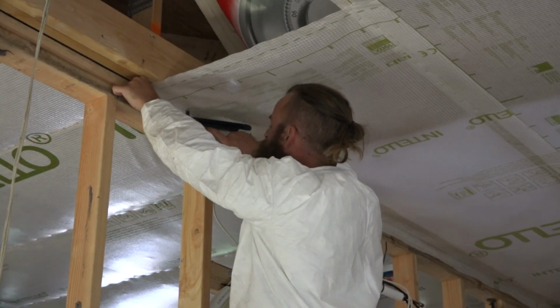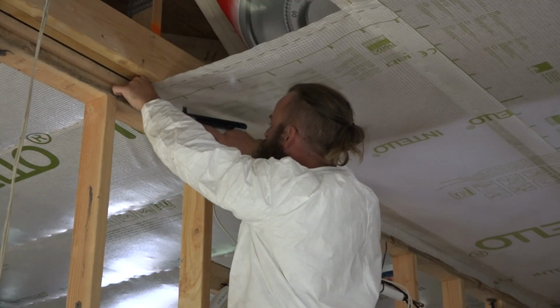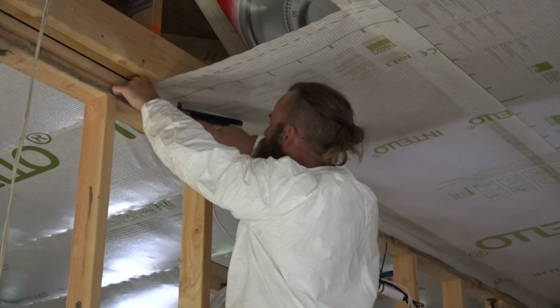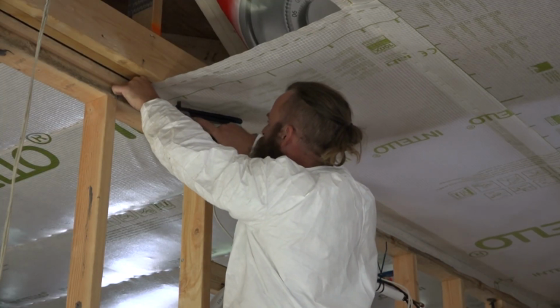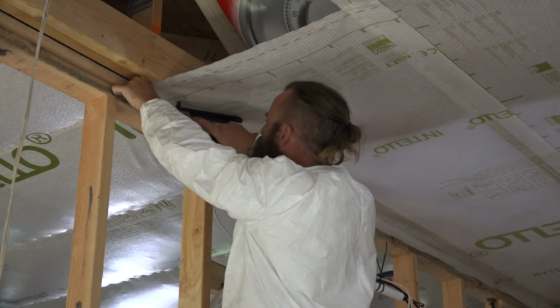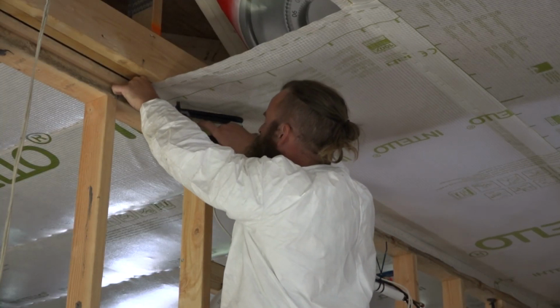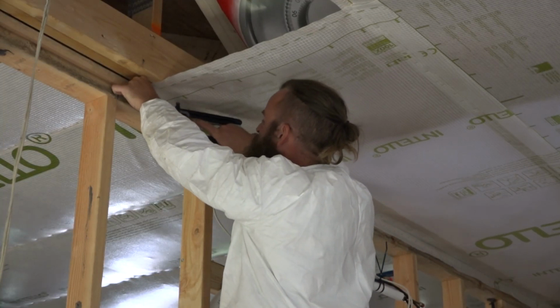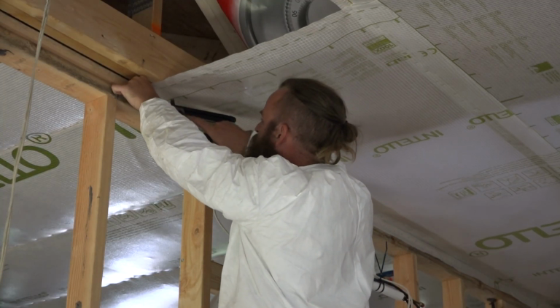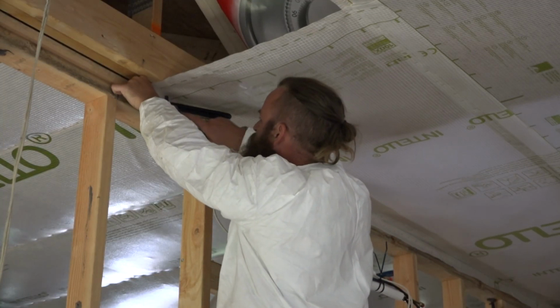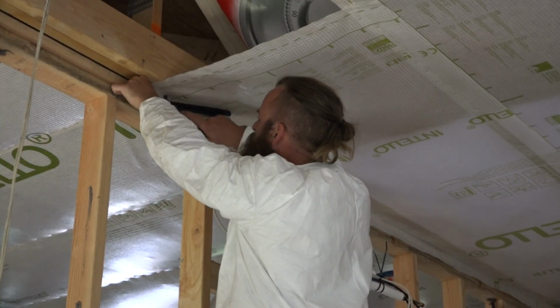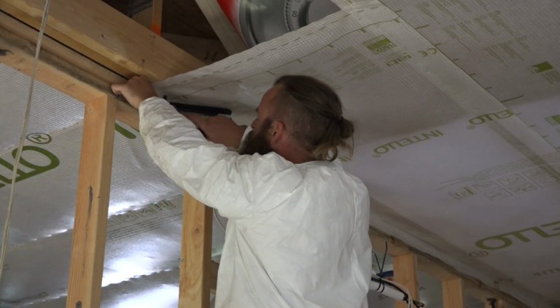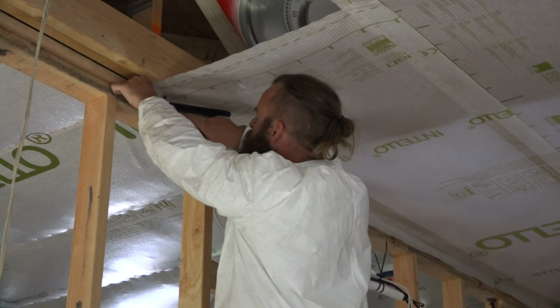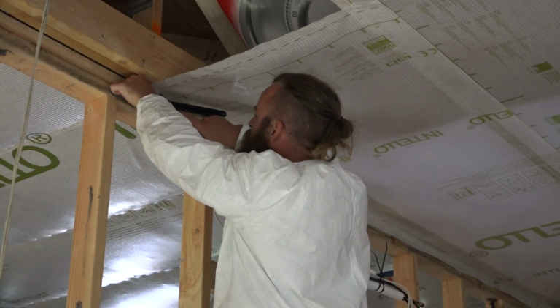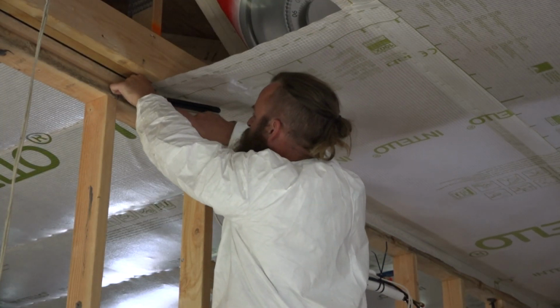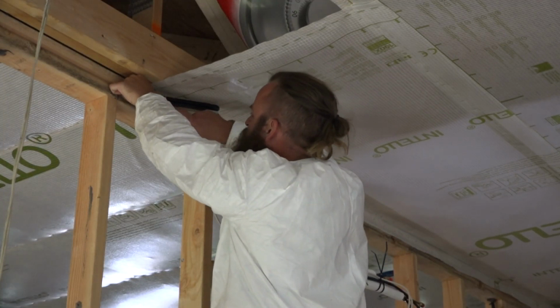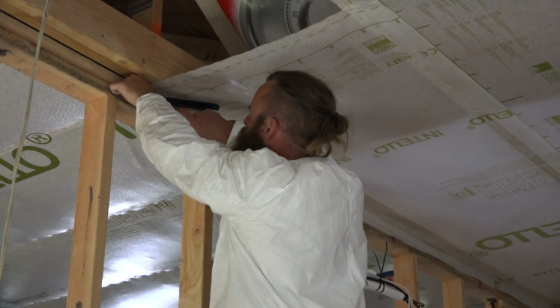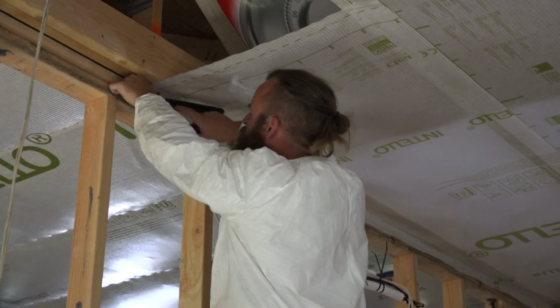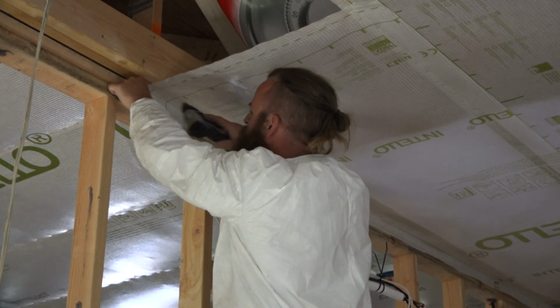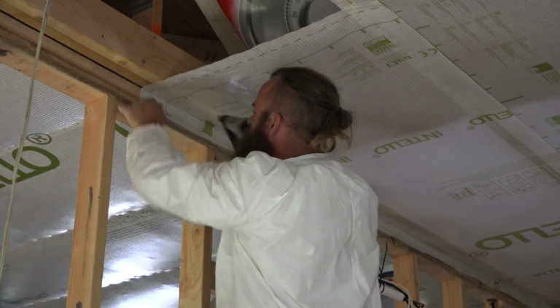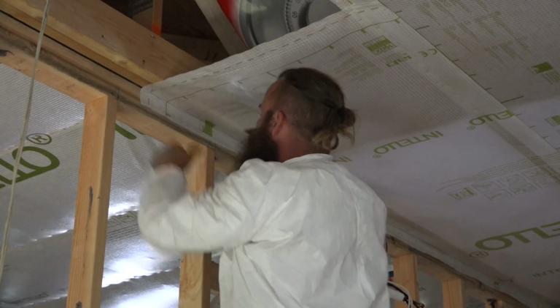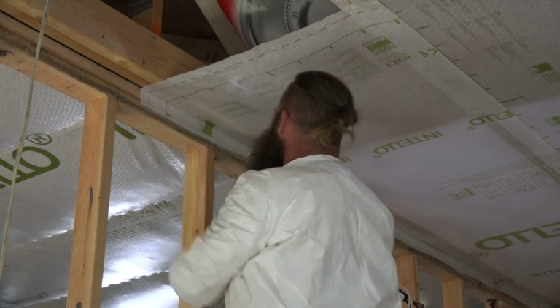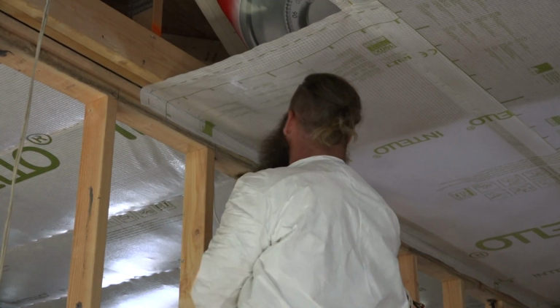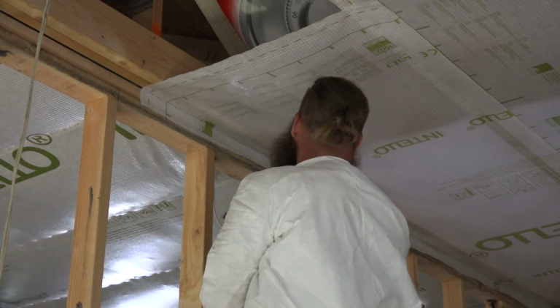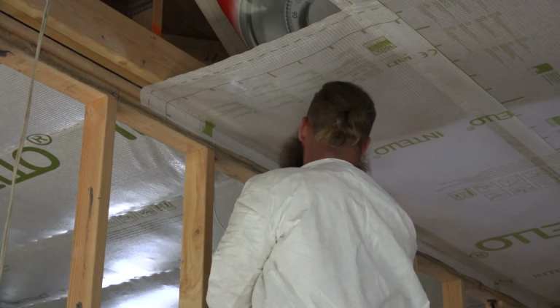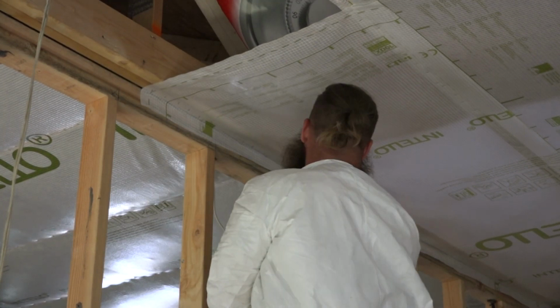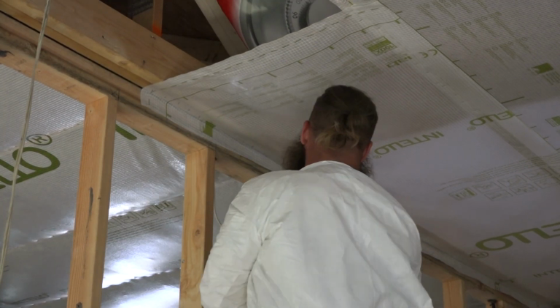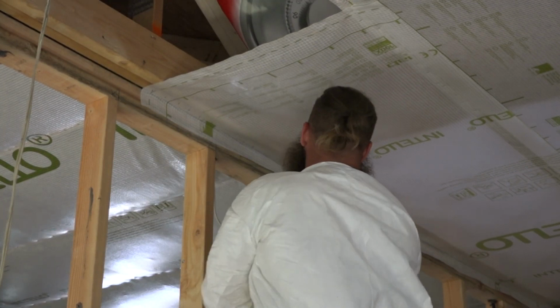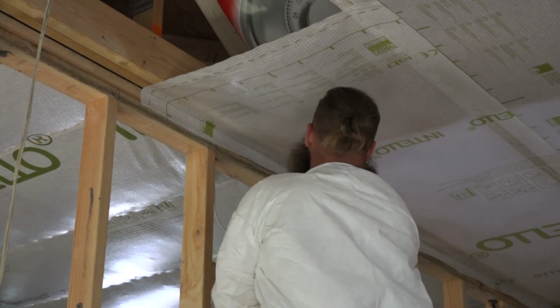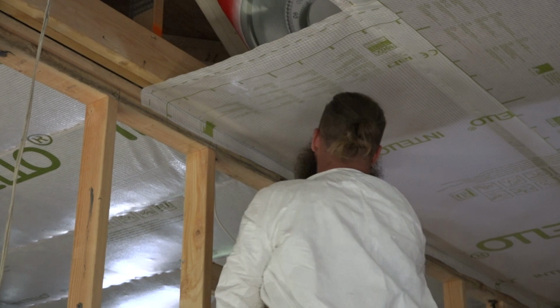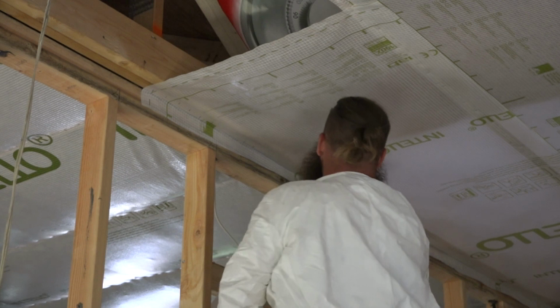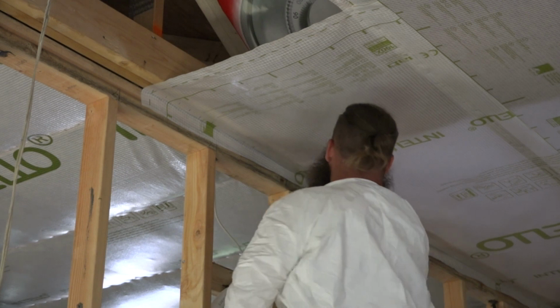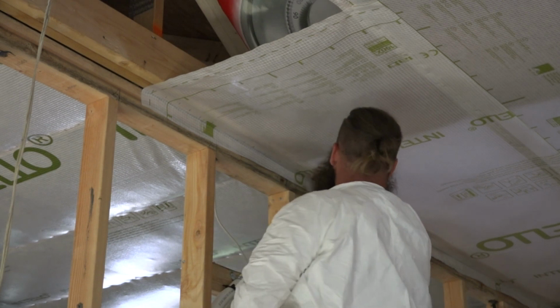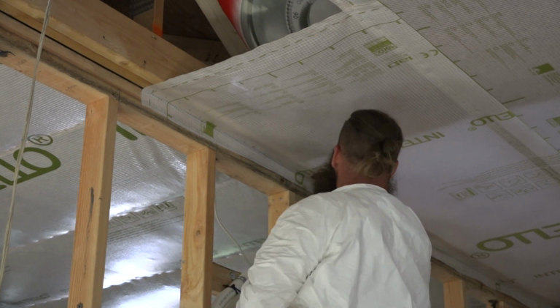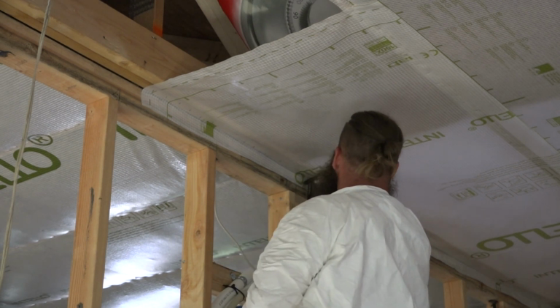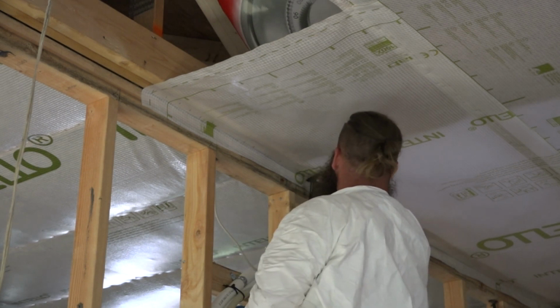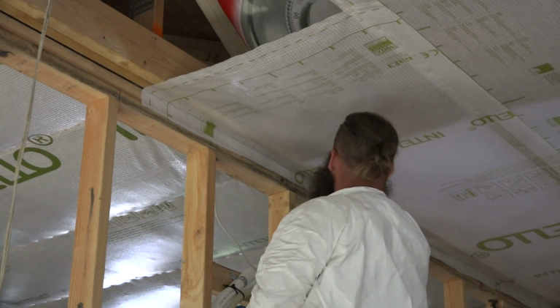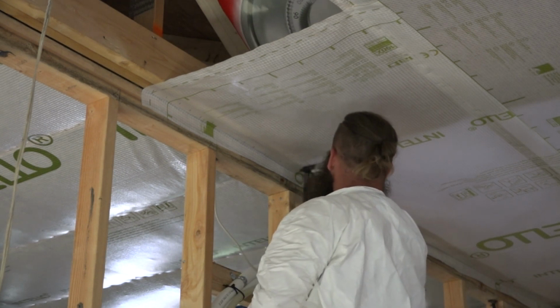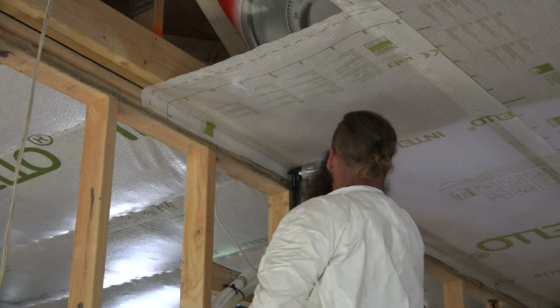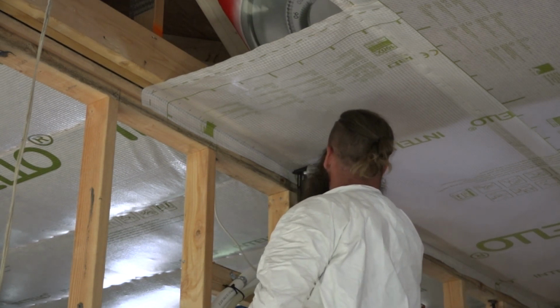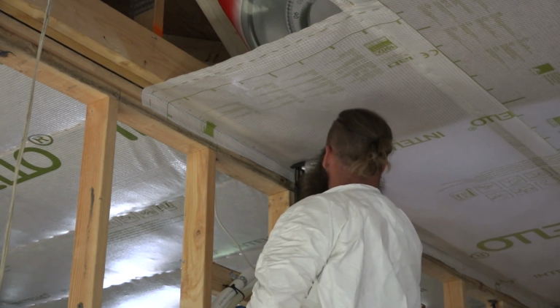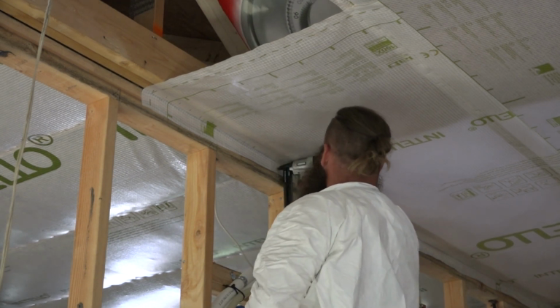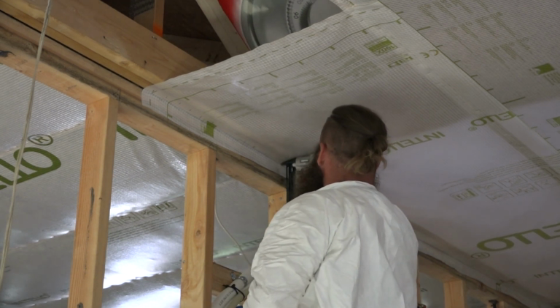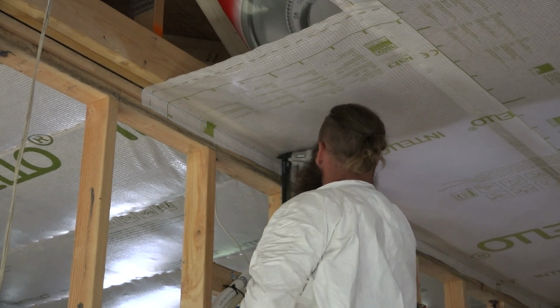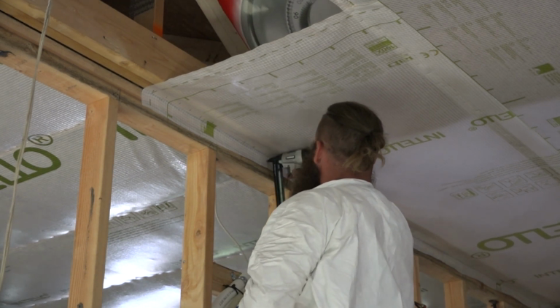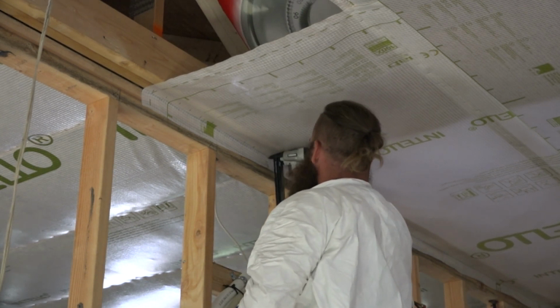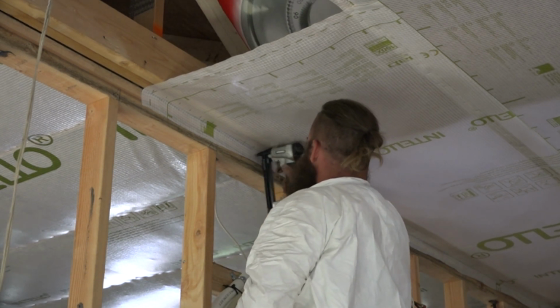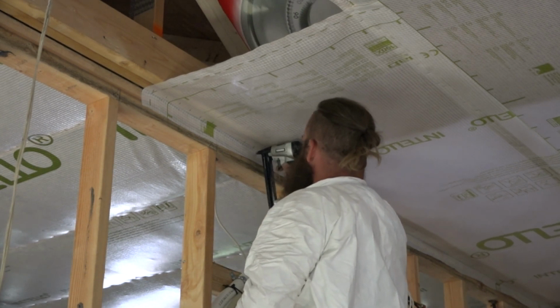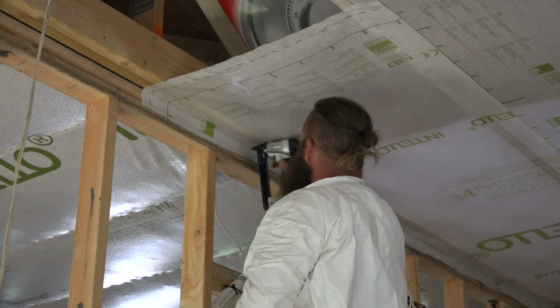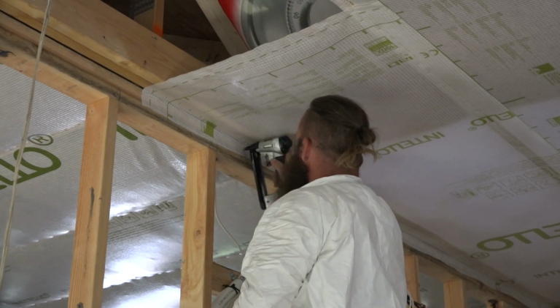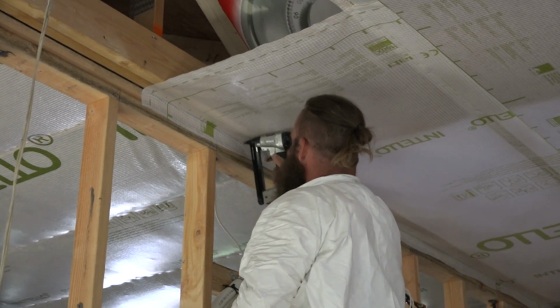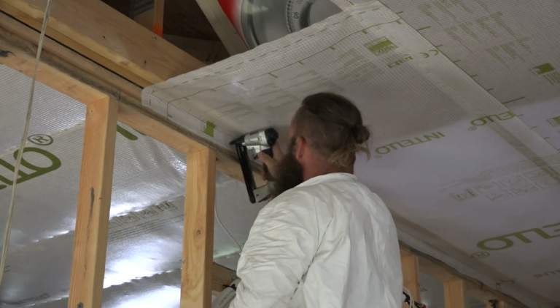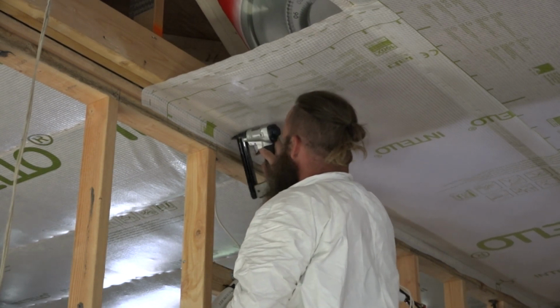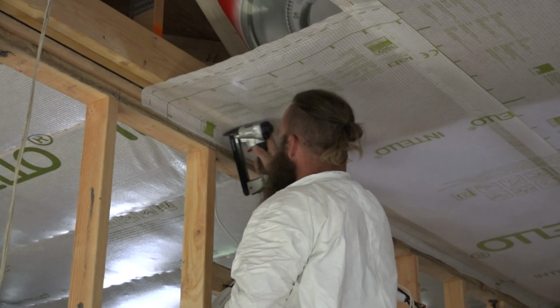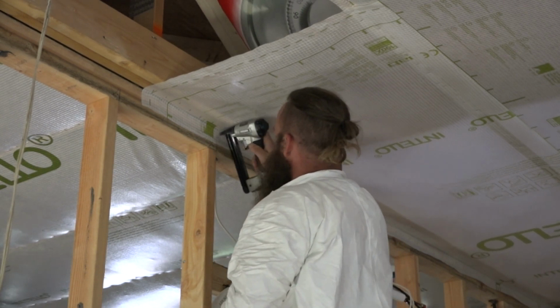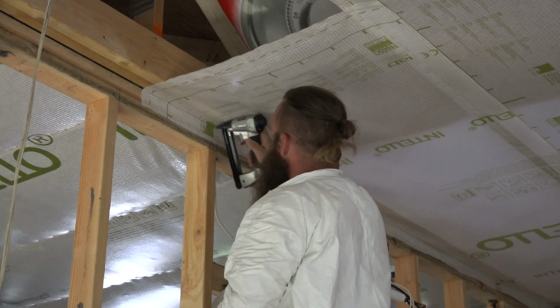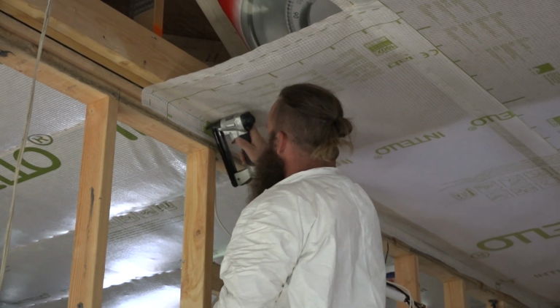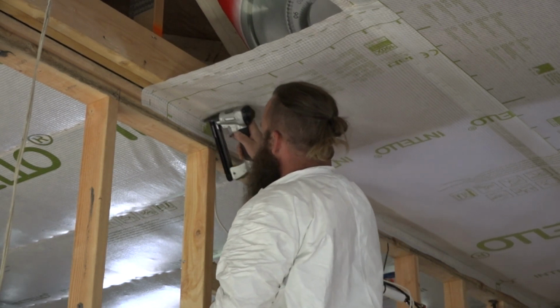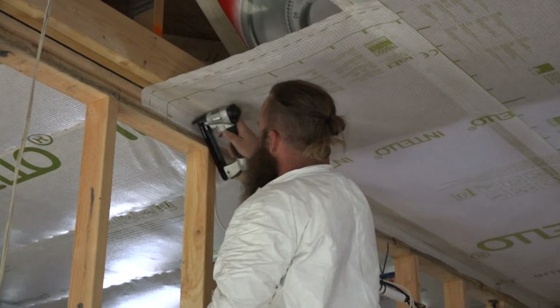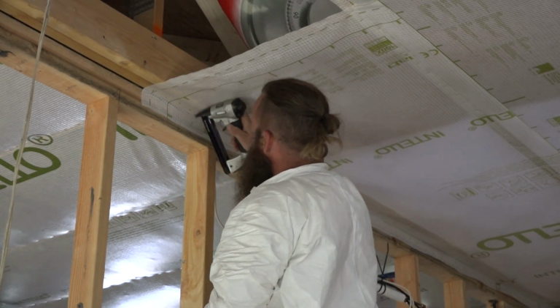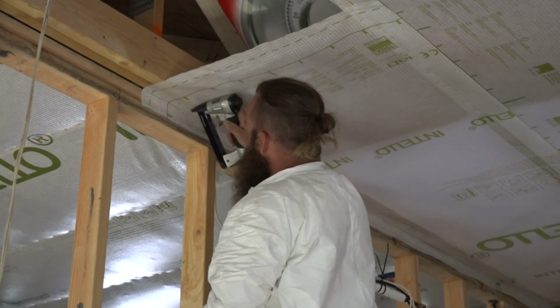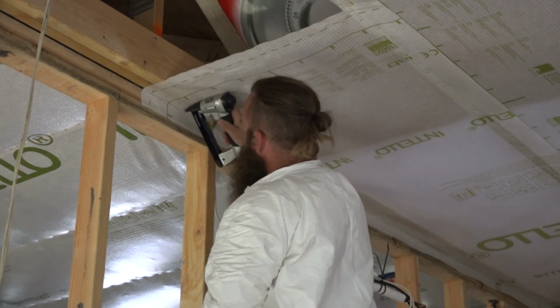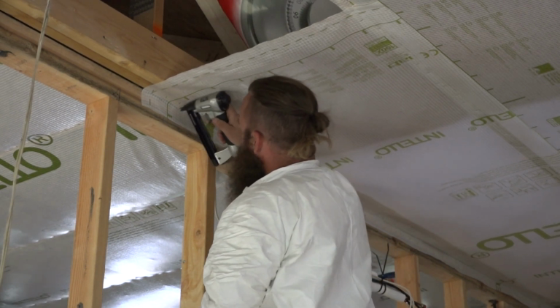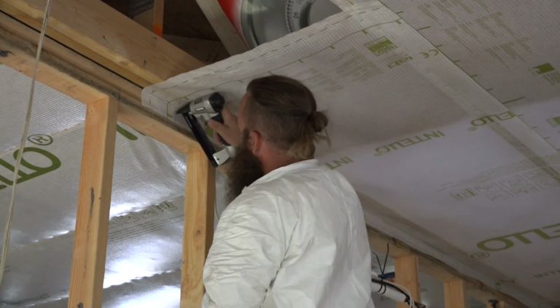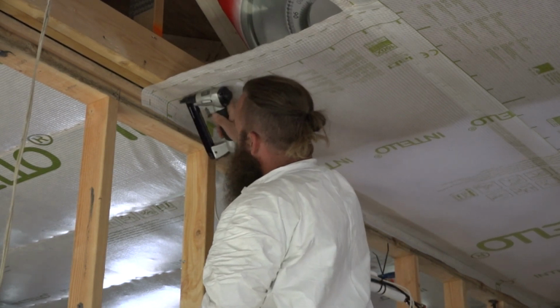They fill in the additional strips needed to cover the ceiling, overlapping the edges onto framing, which will give solid backing for tape.